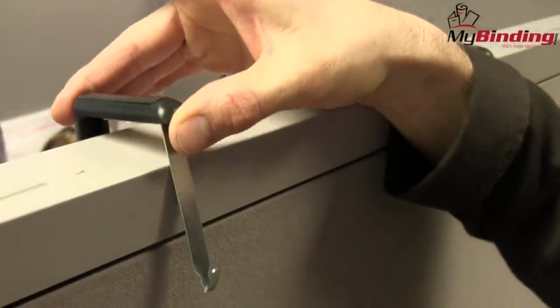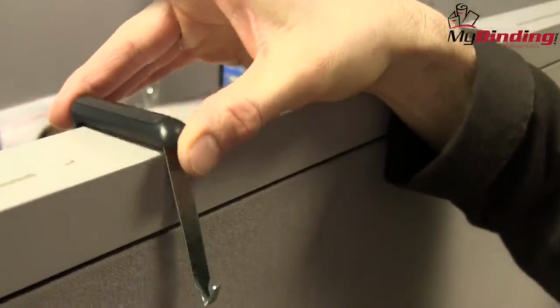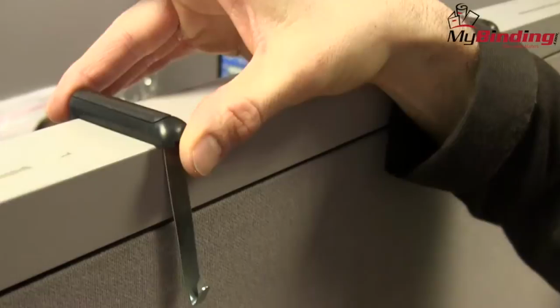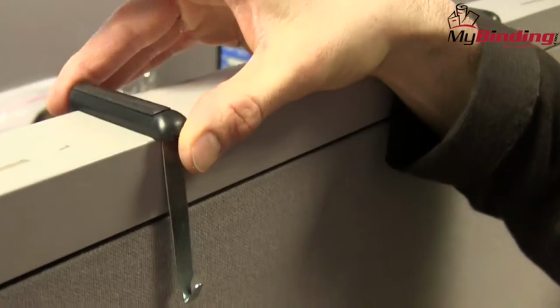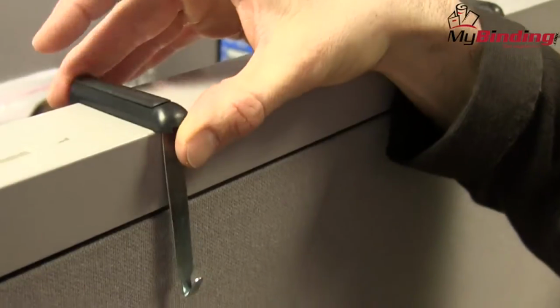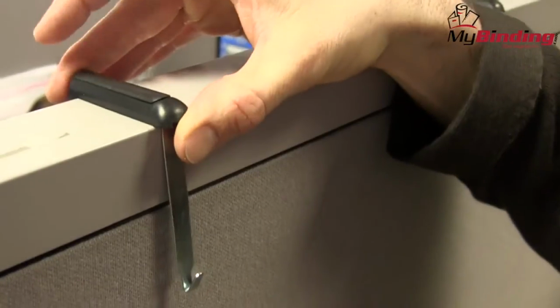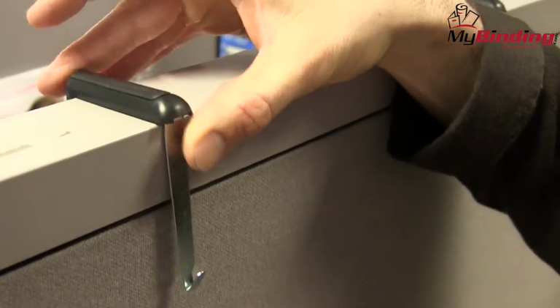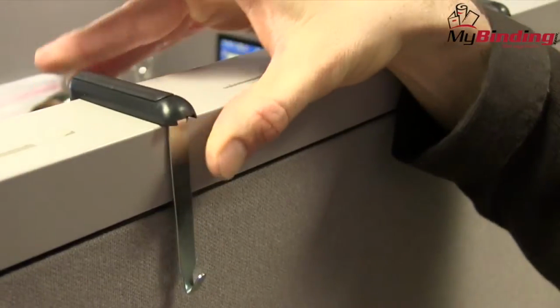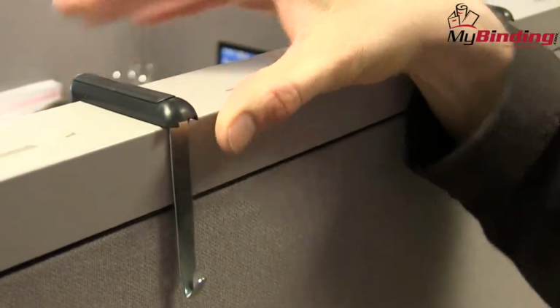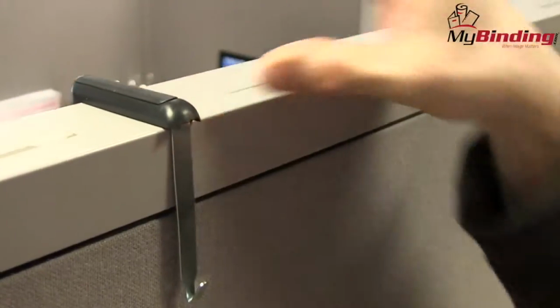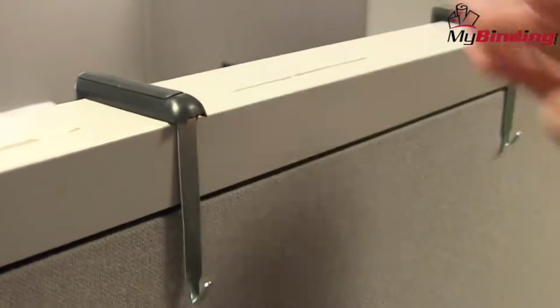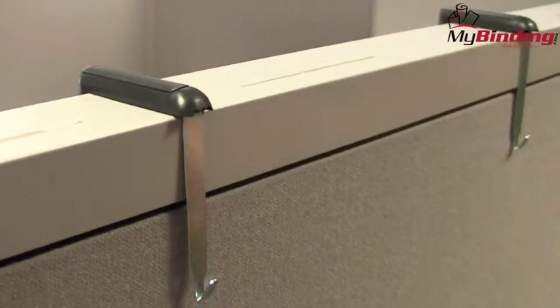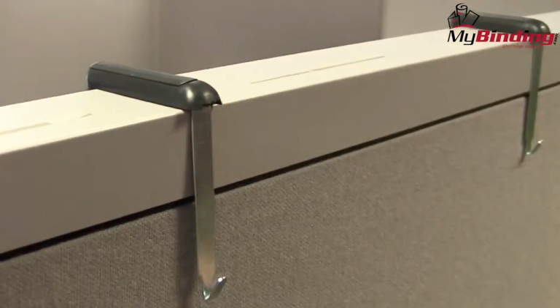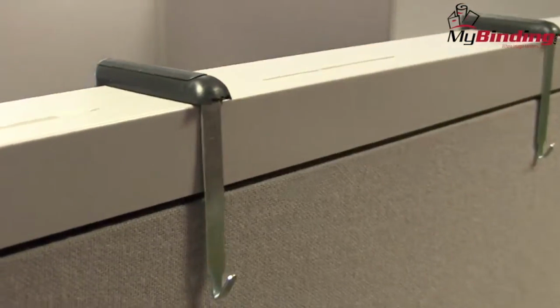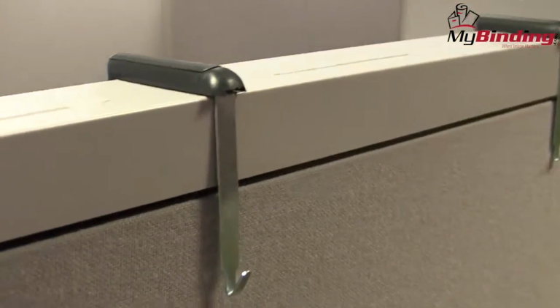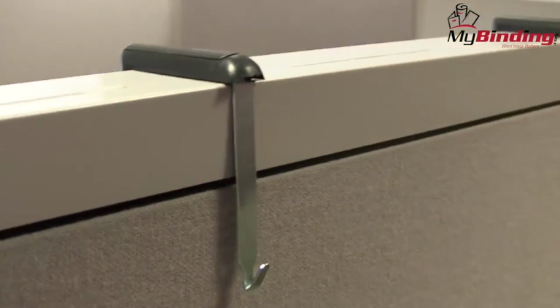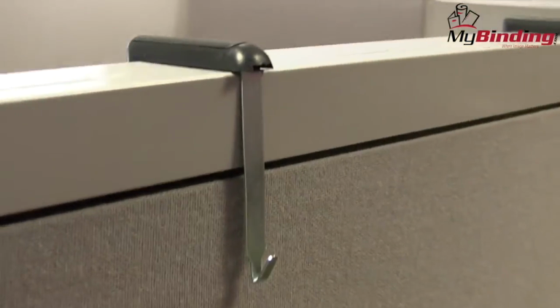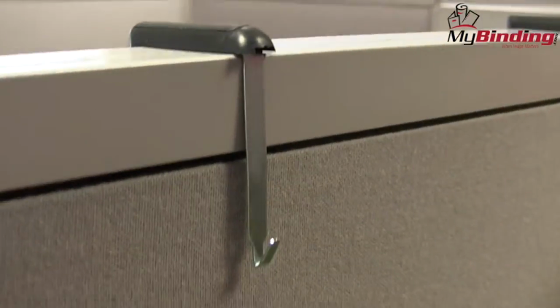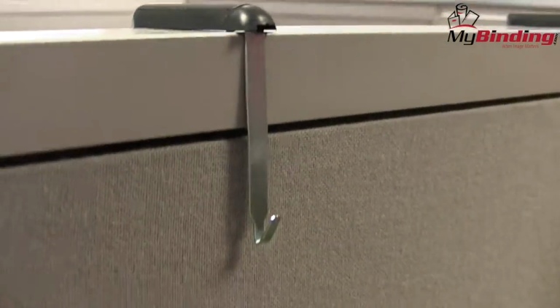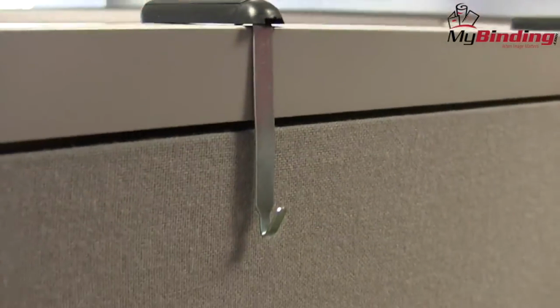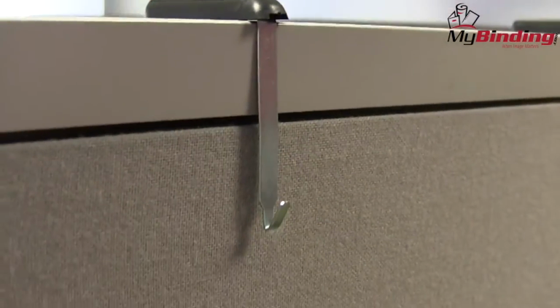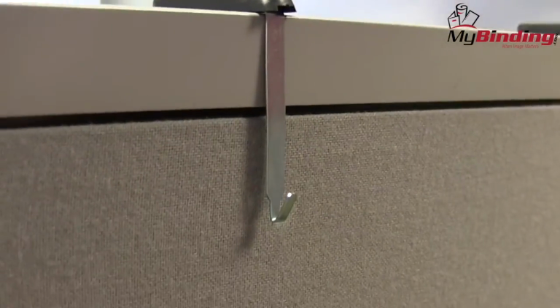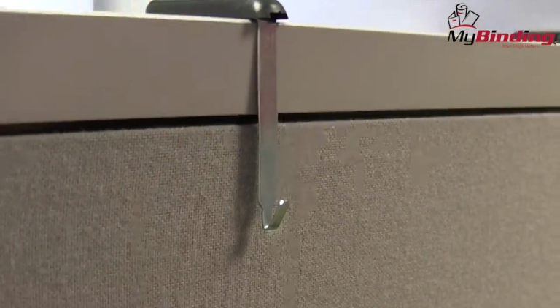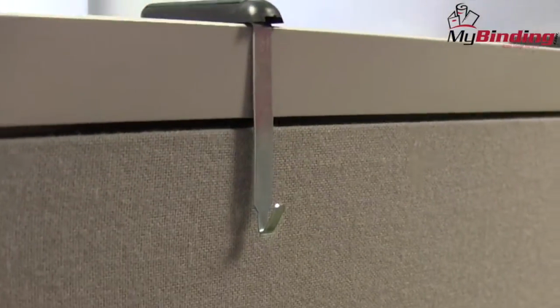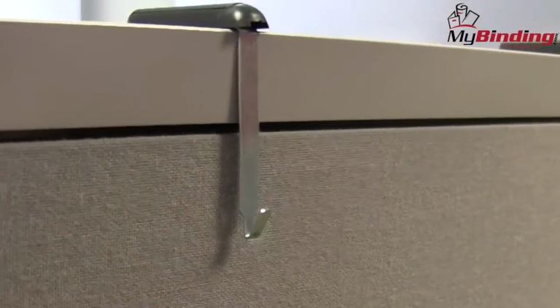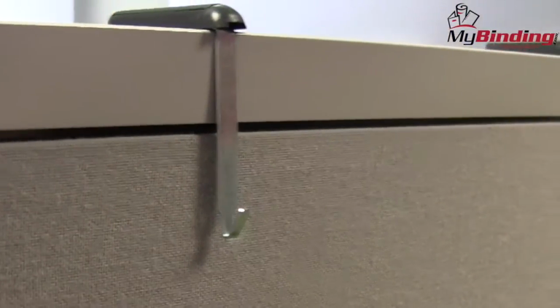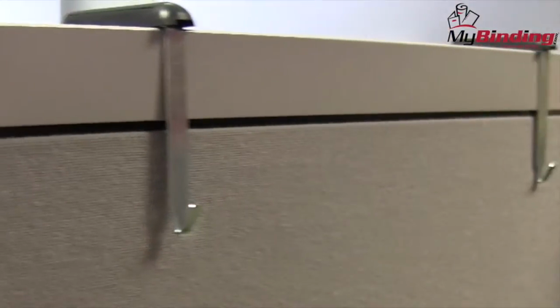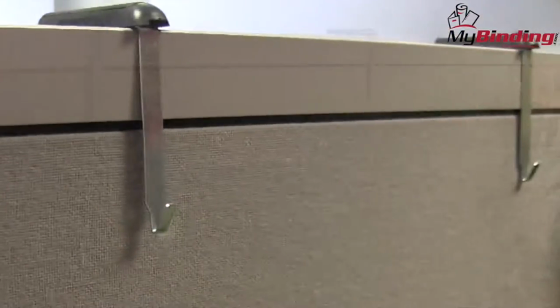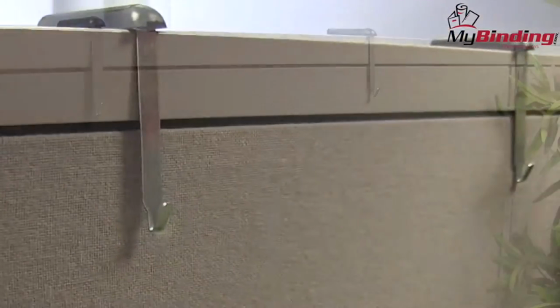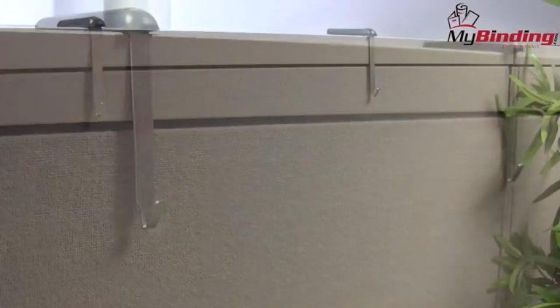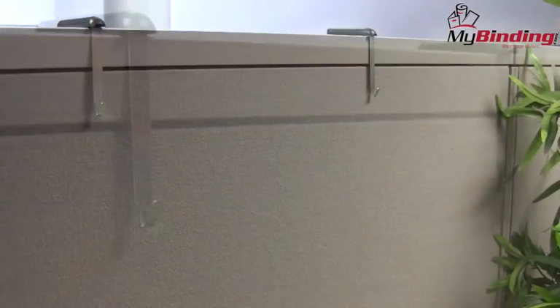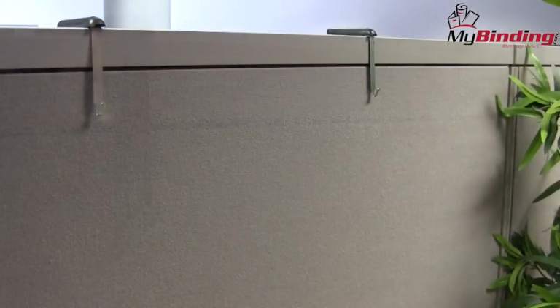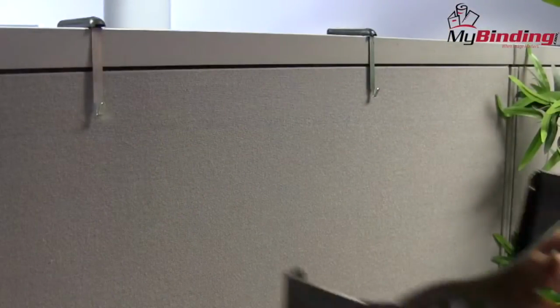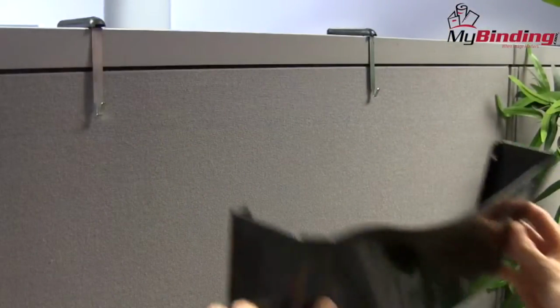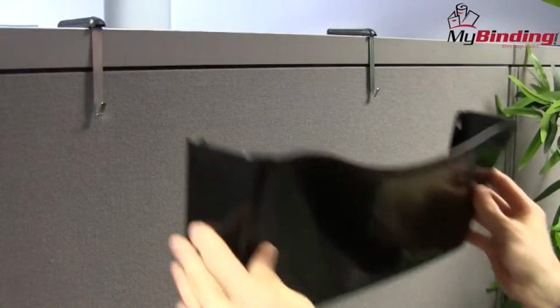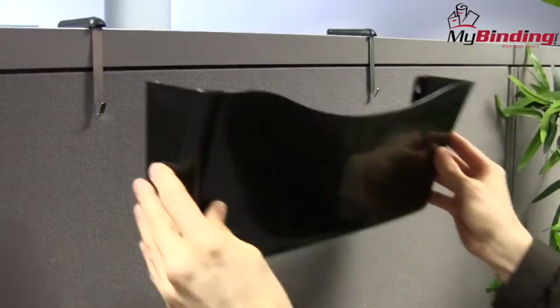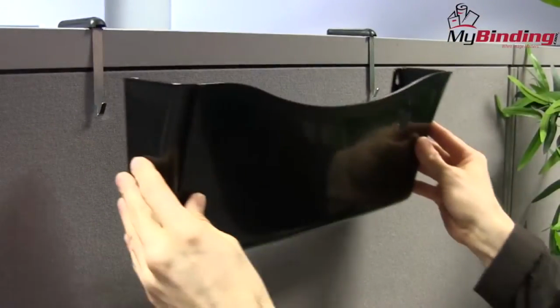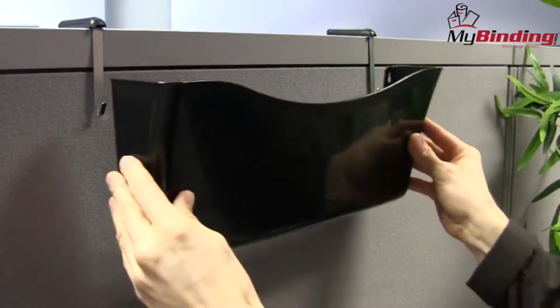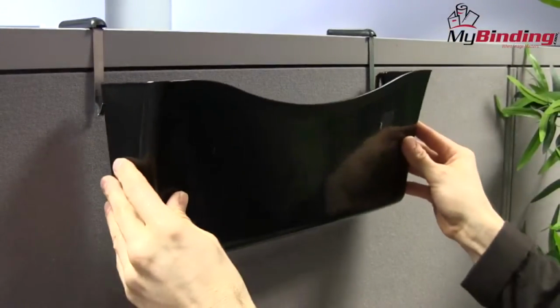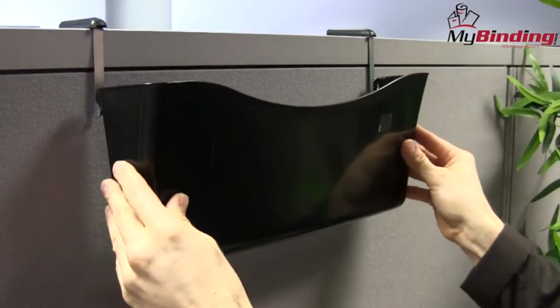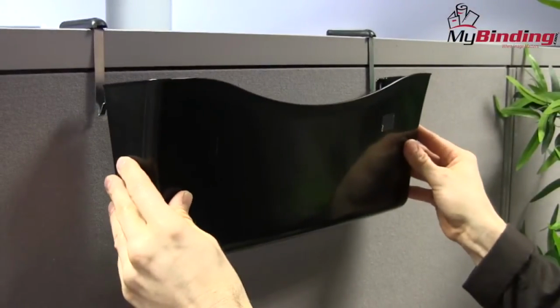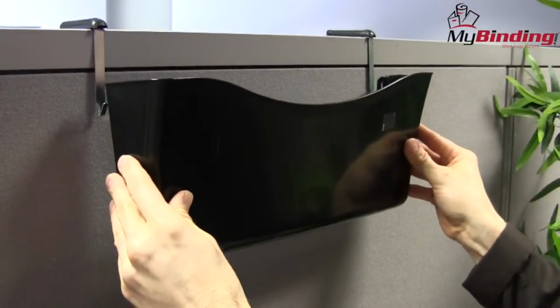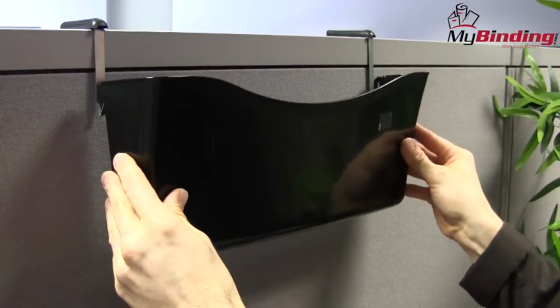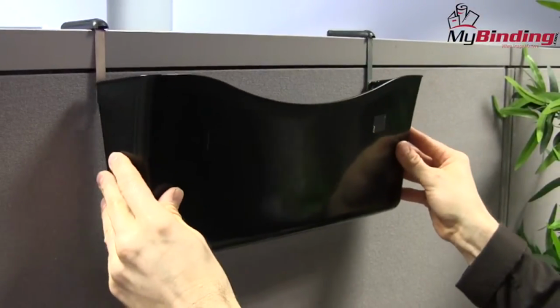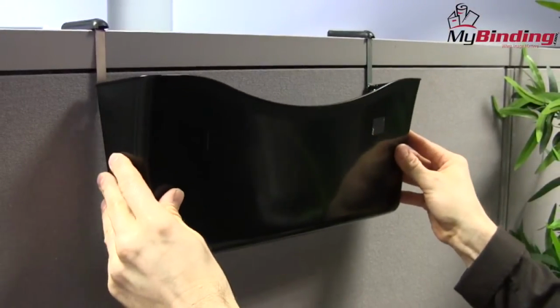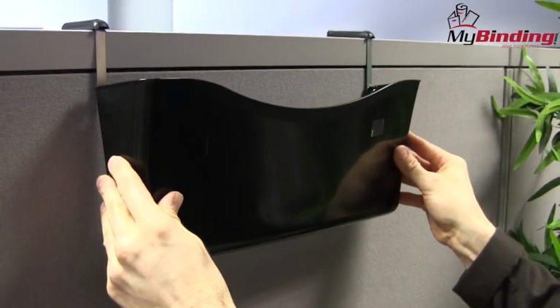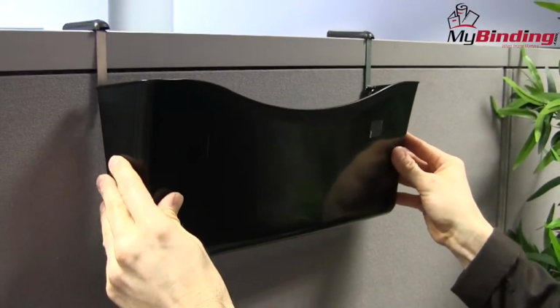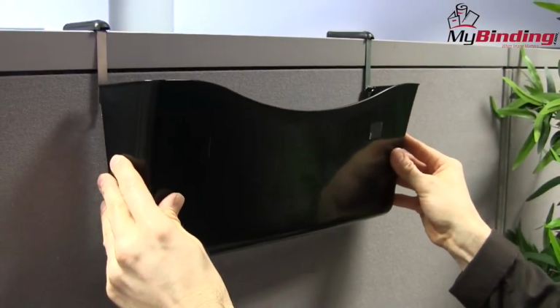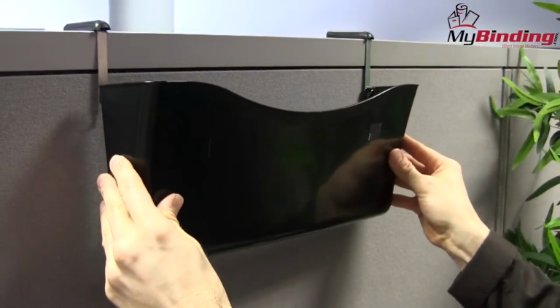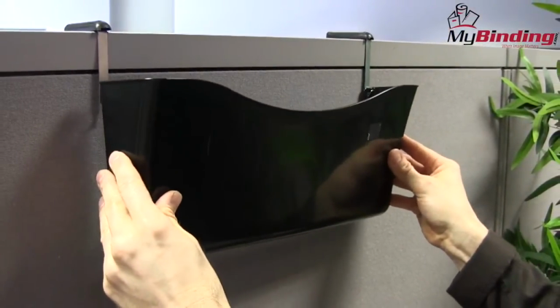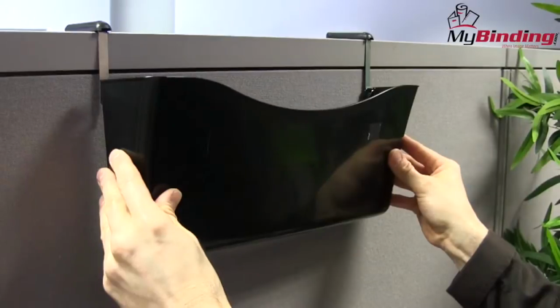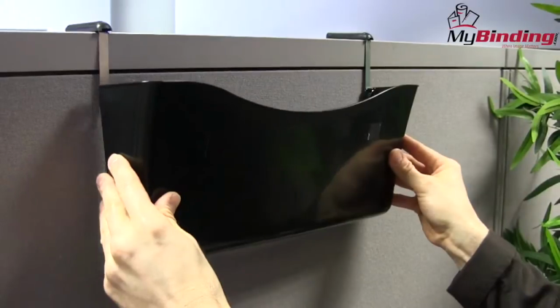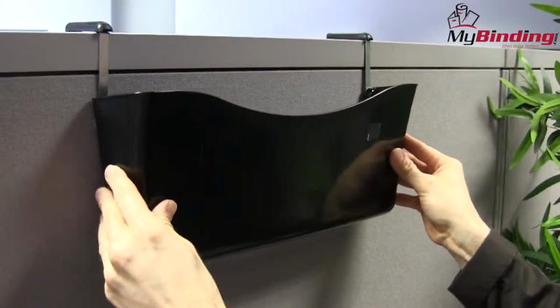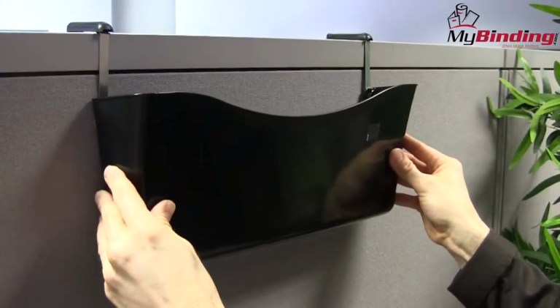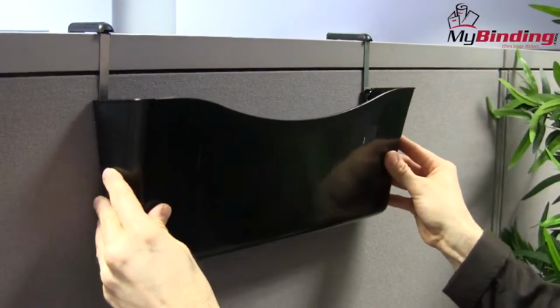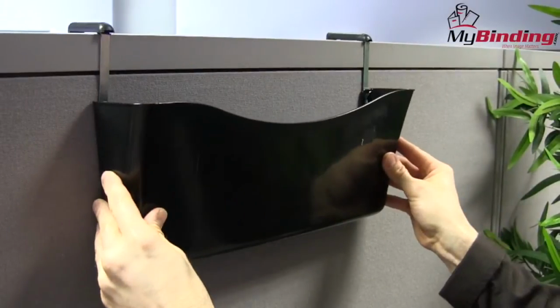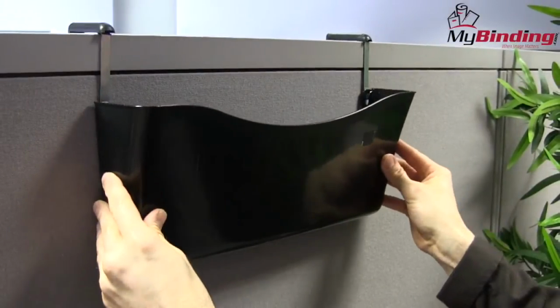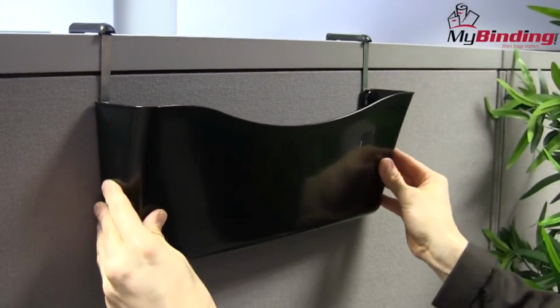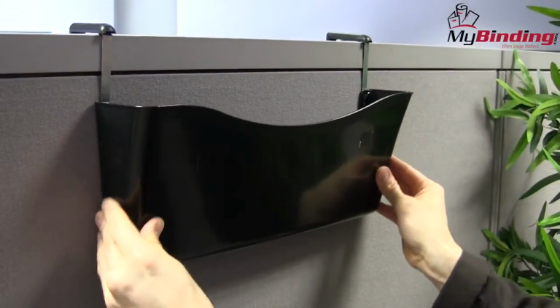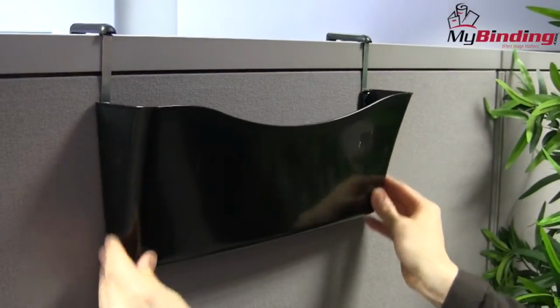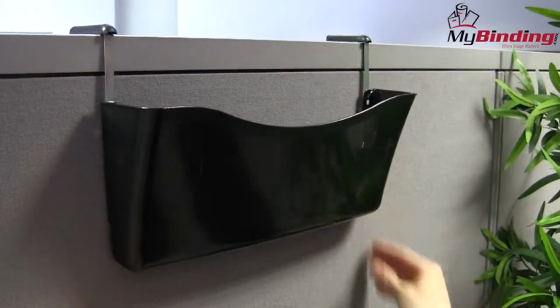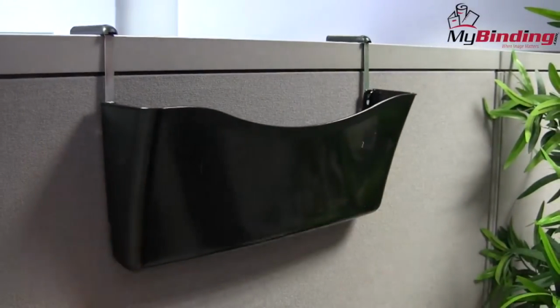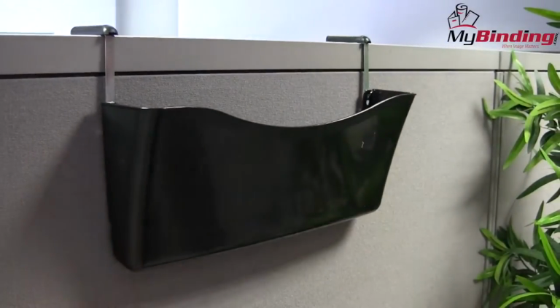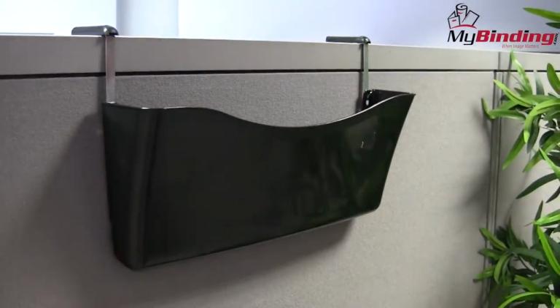It's simply that easy. These hangers are great for bulletin boards, marker boards, file holders, and plenty of other ideas to make your workspace better.